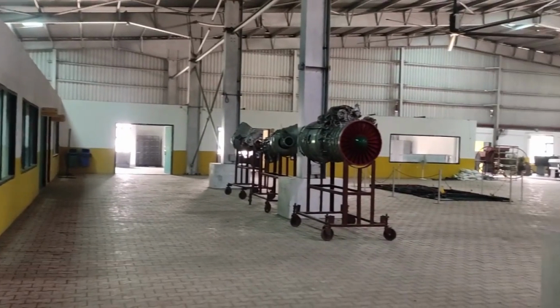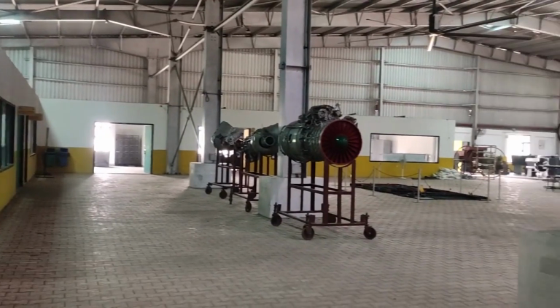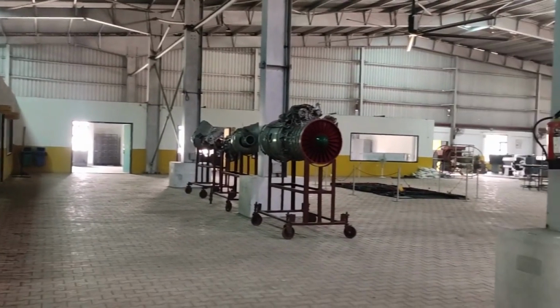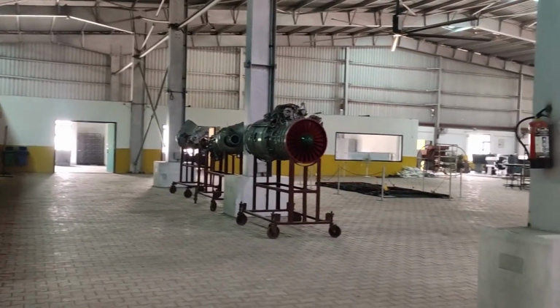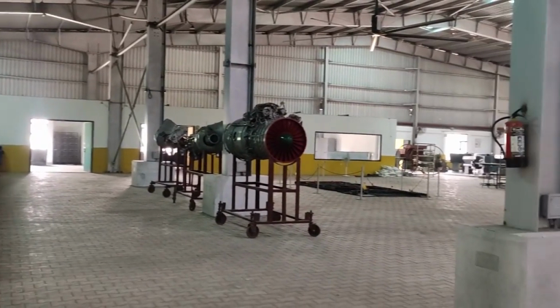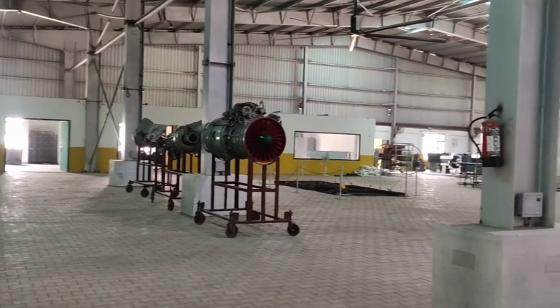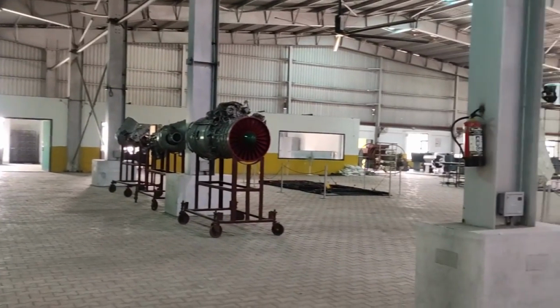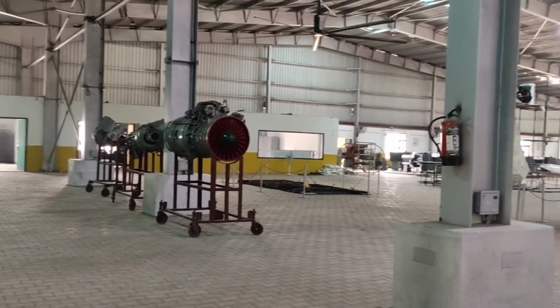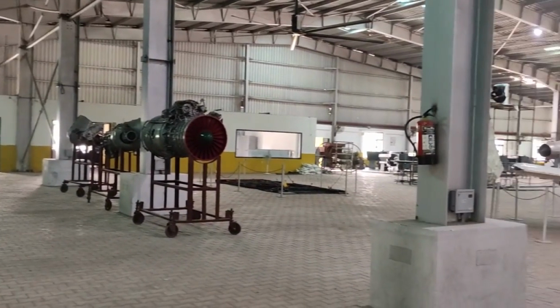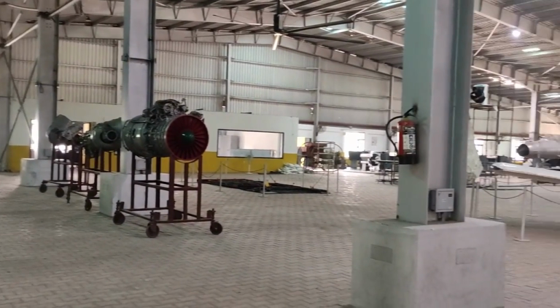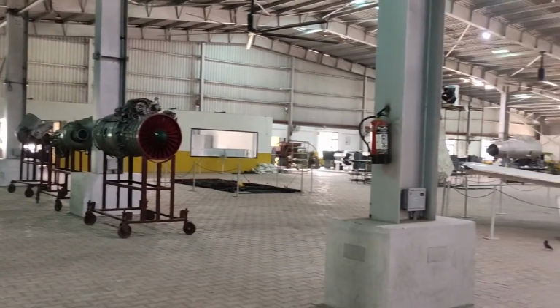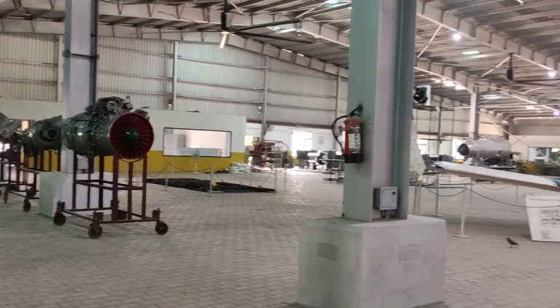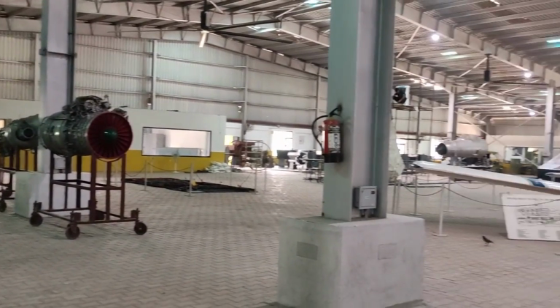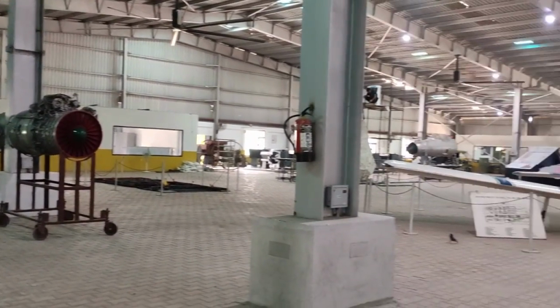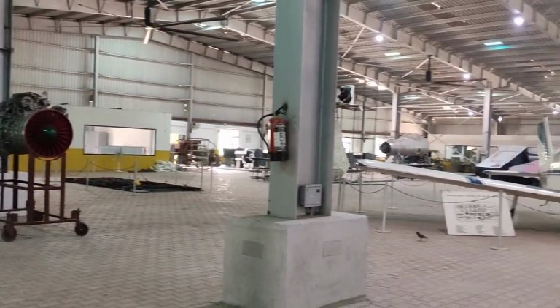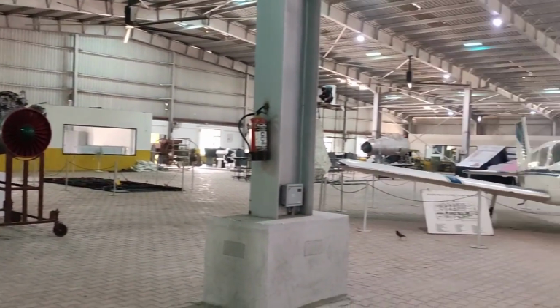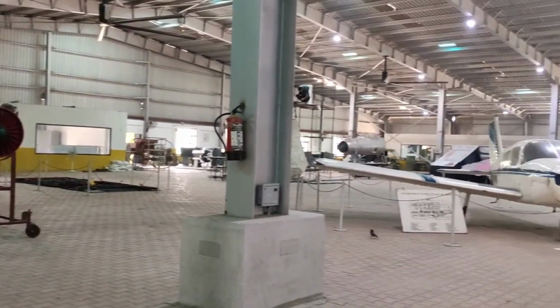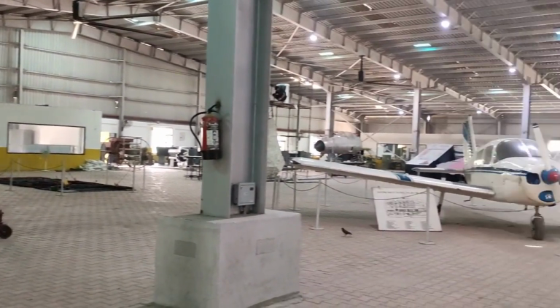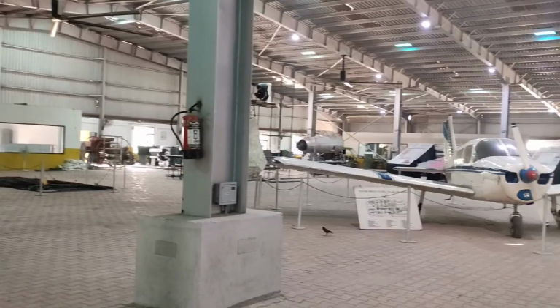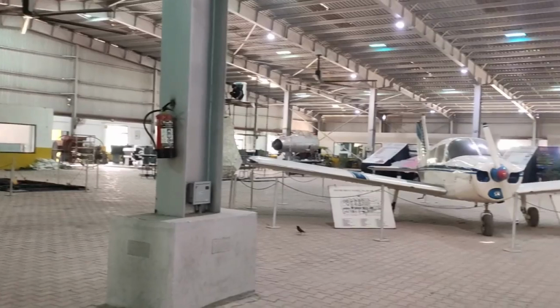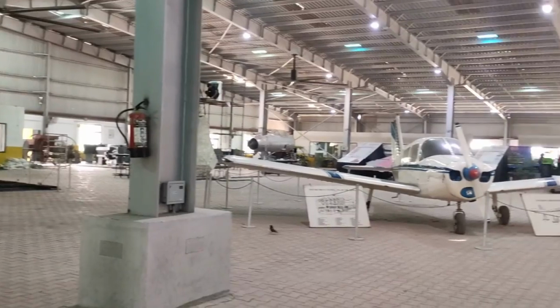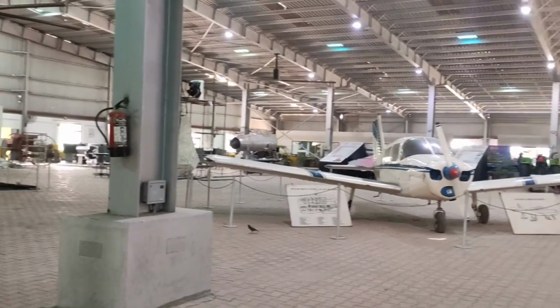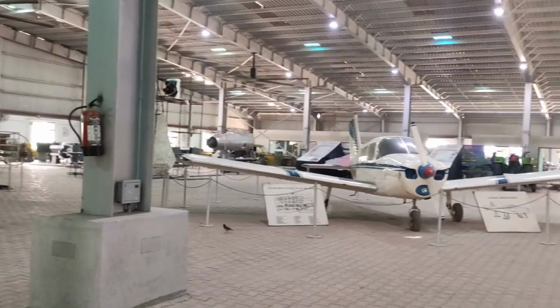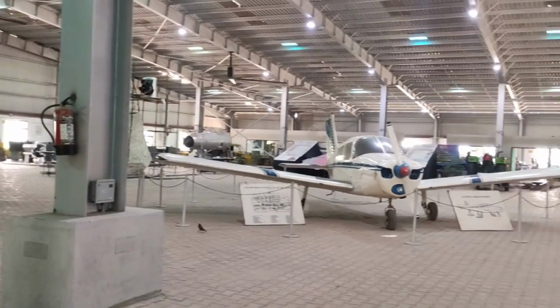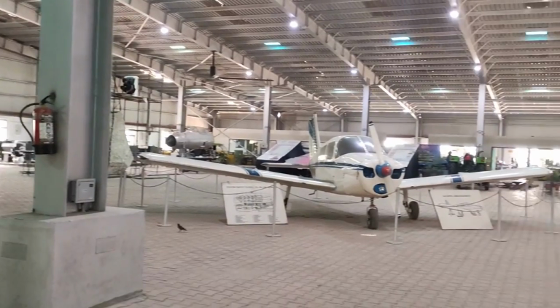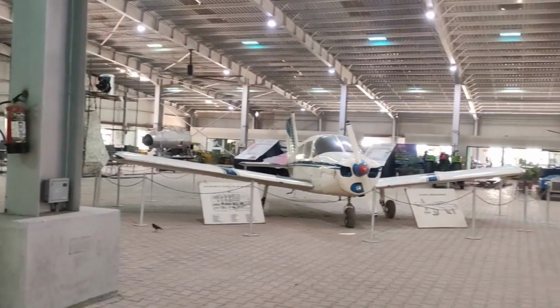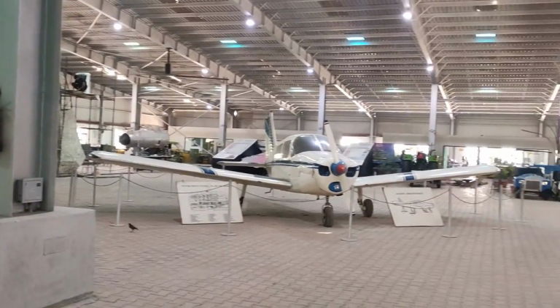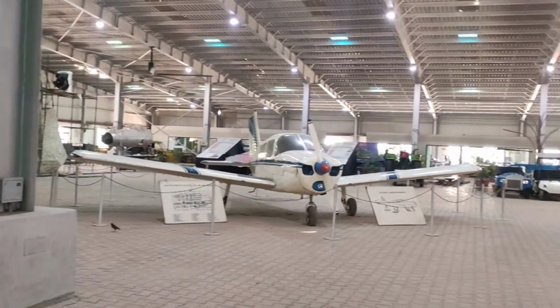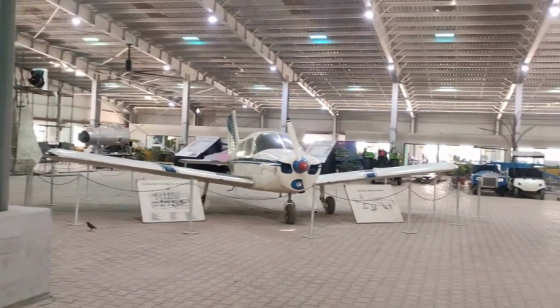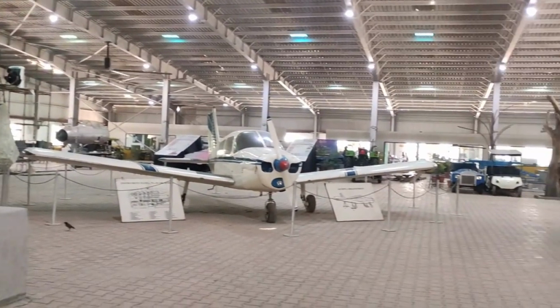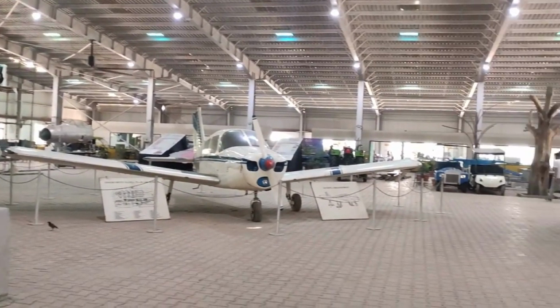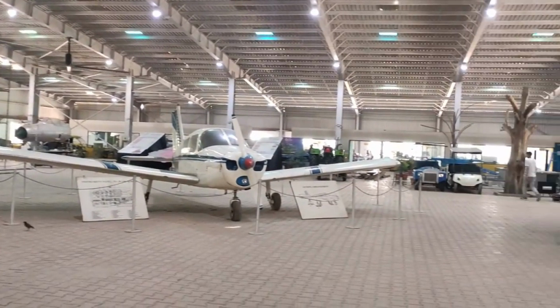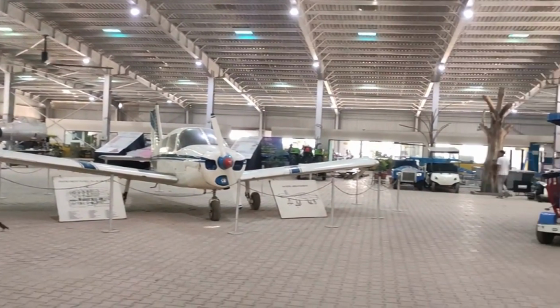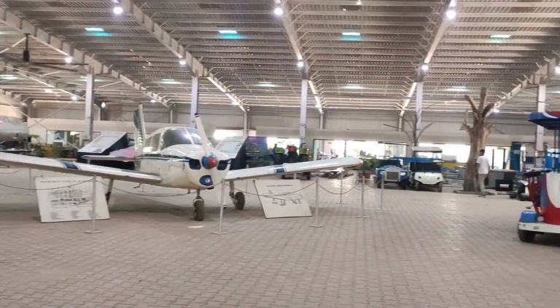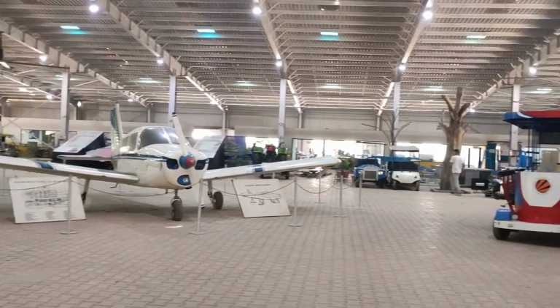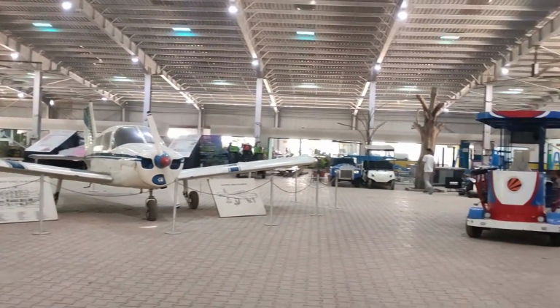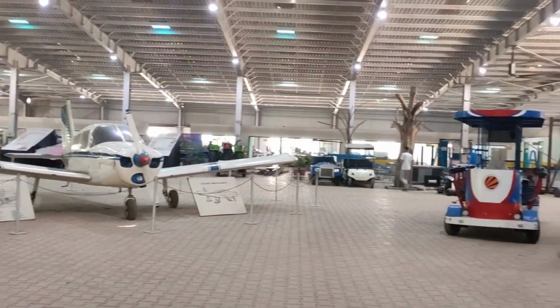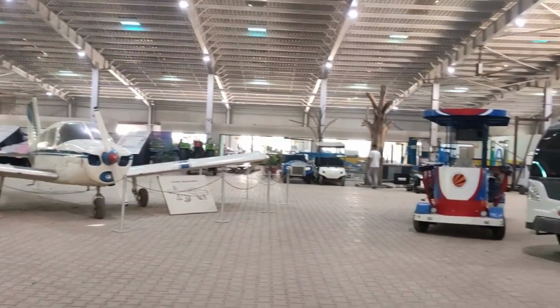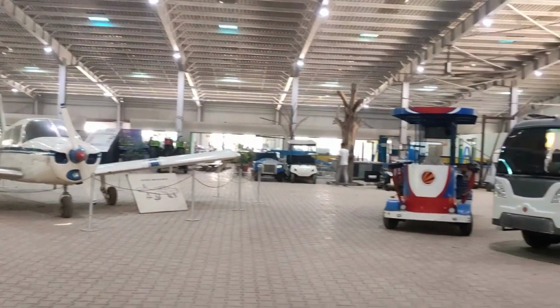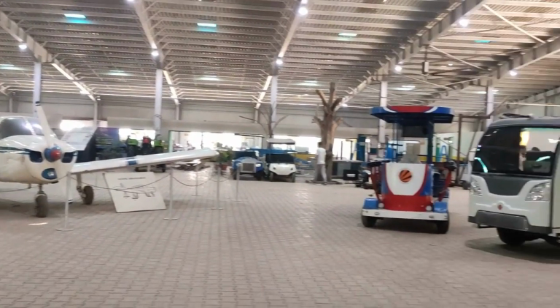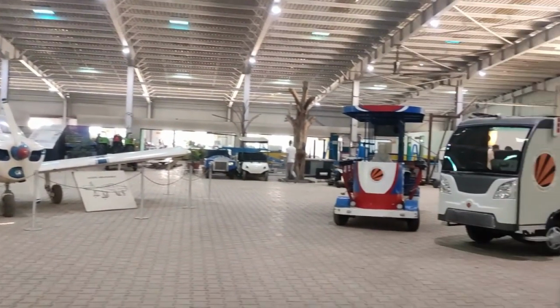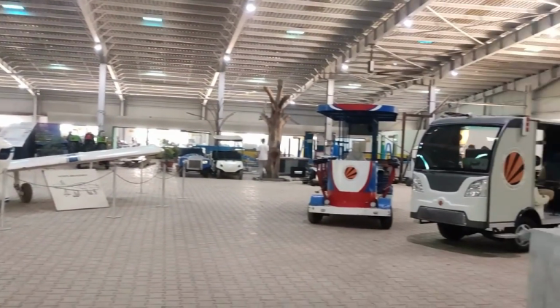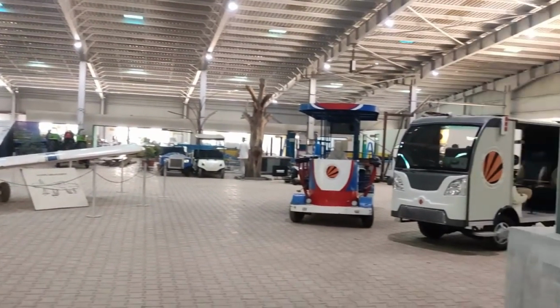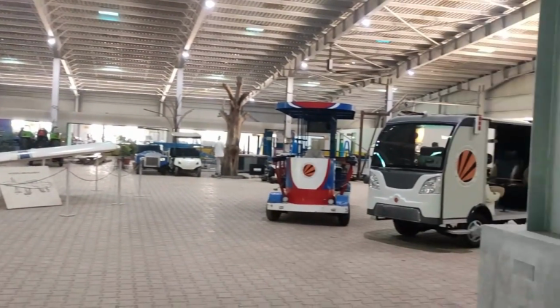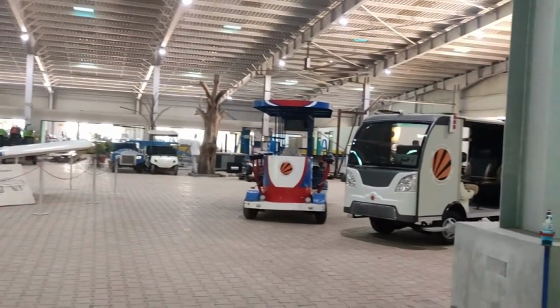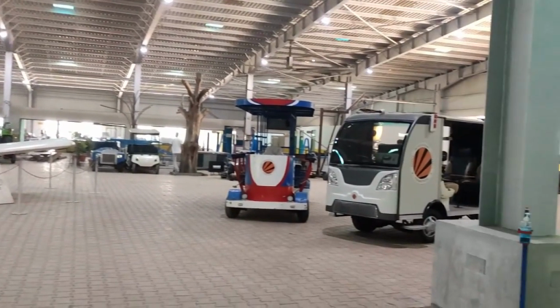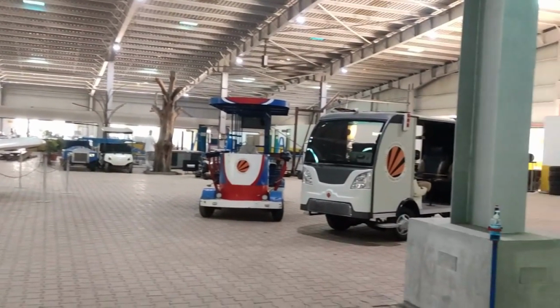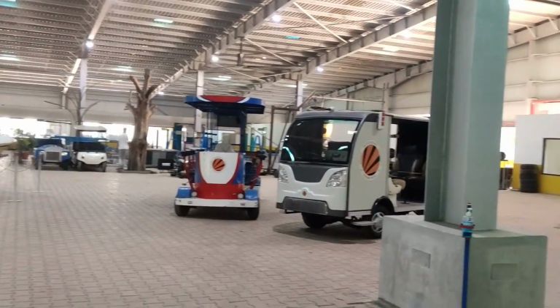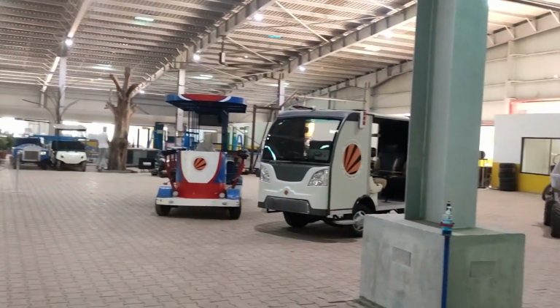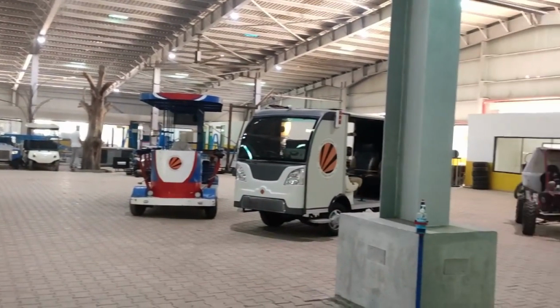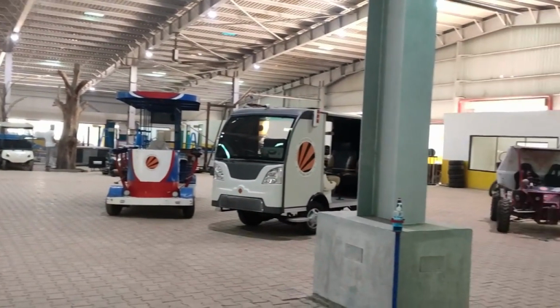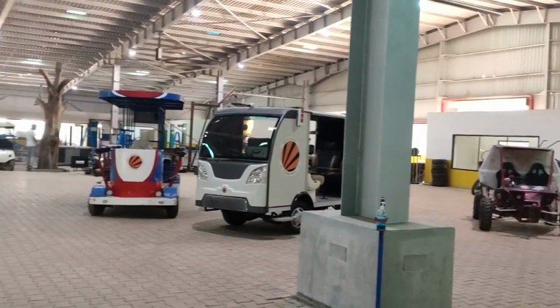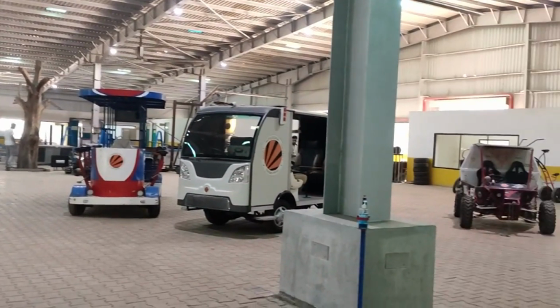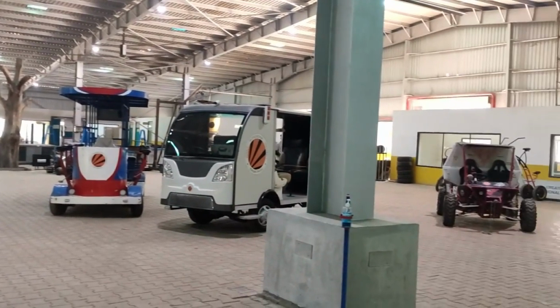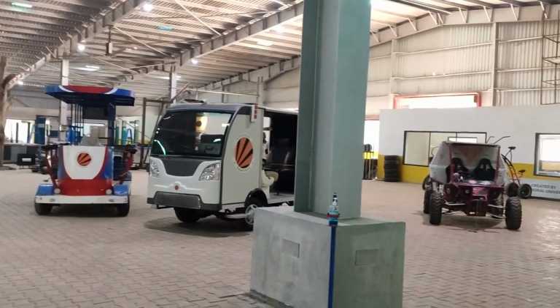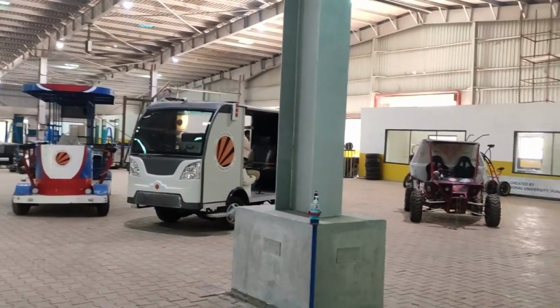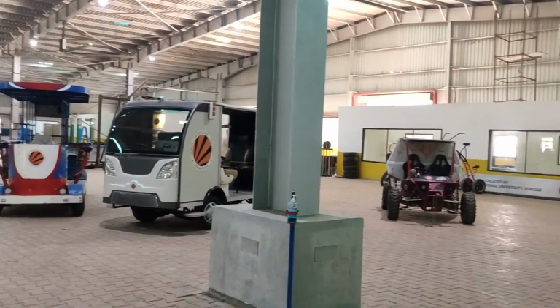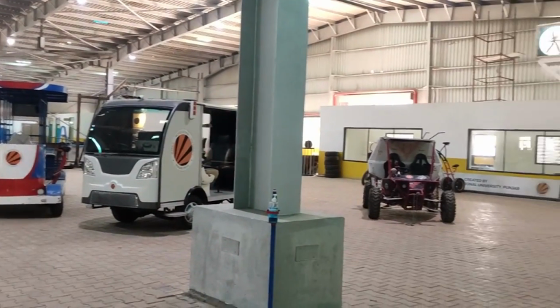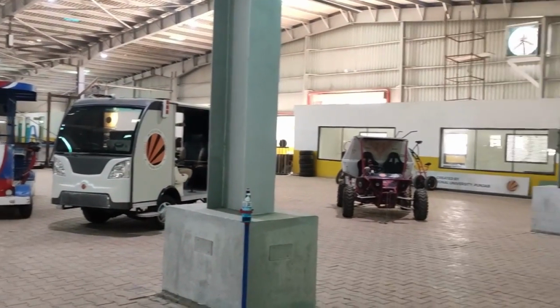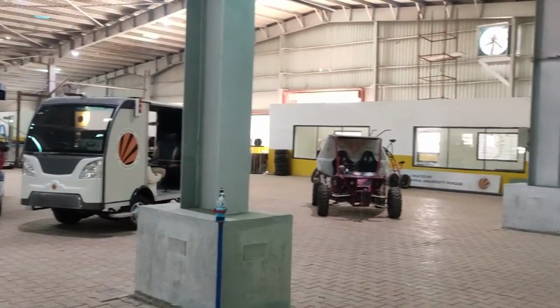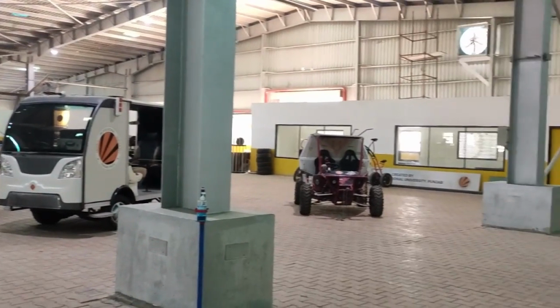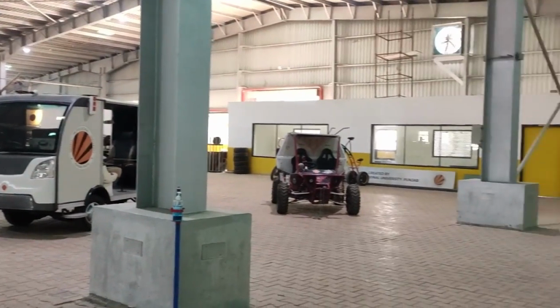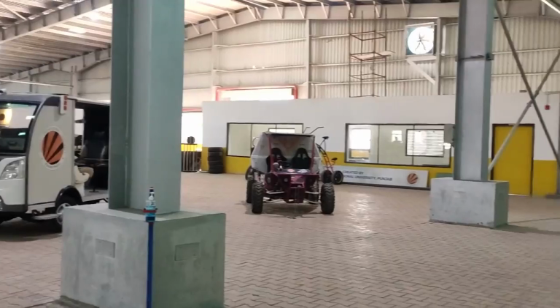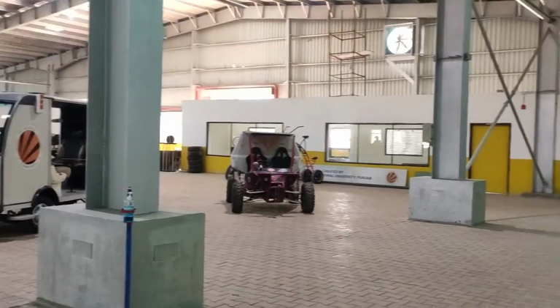You enter here and discover a giant studio filled with innovations and researches. We'll try to catch them all.